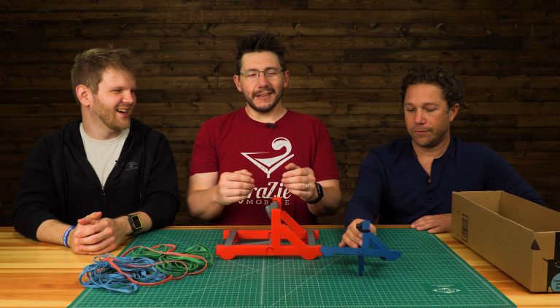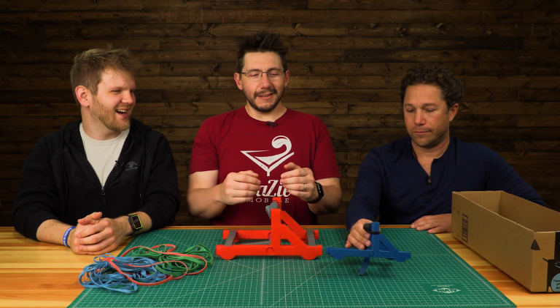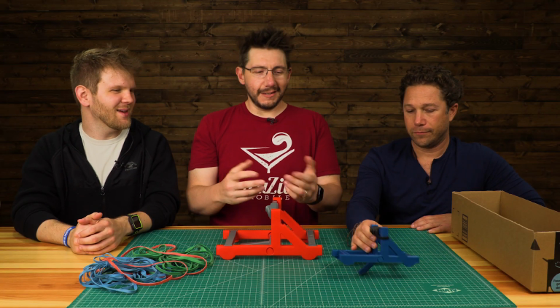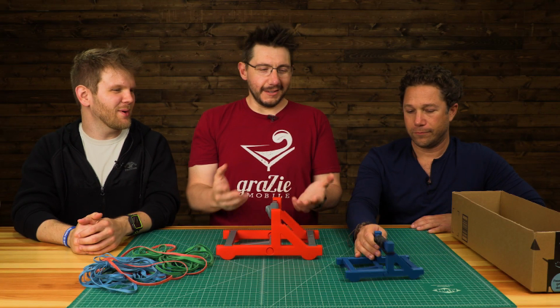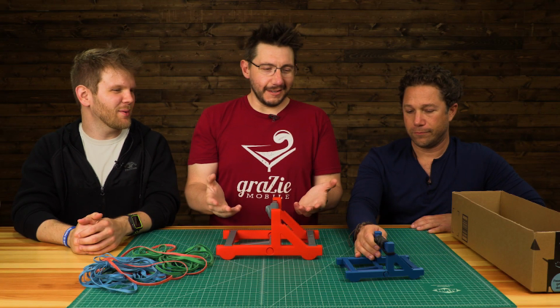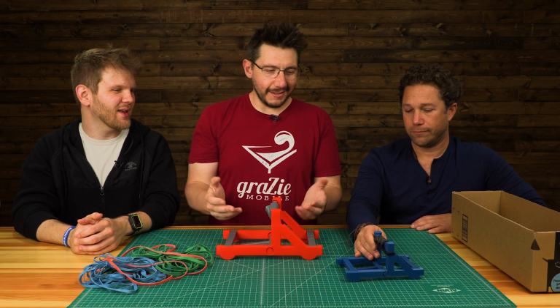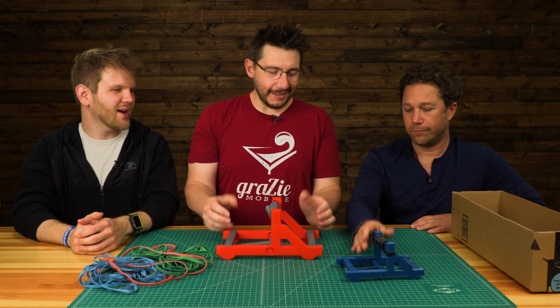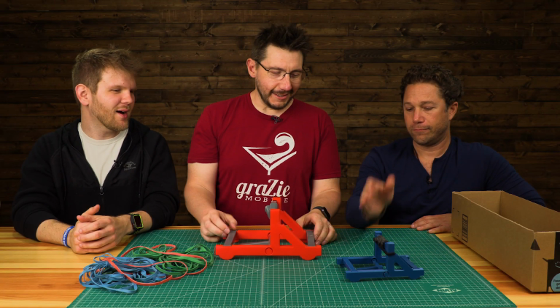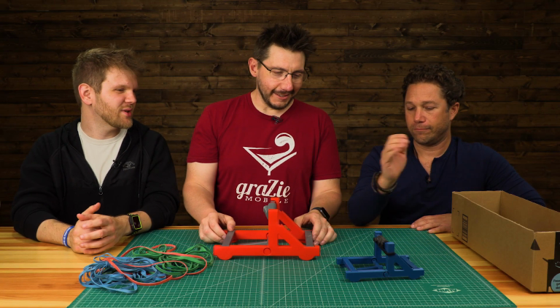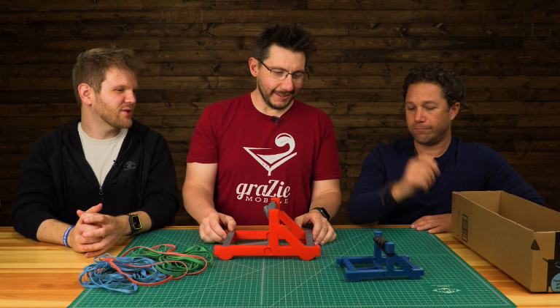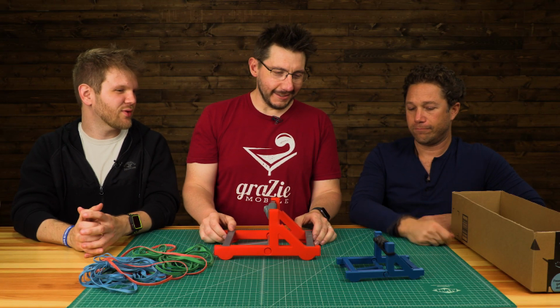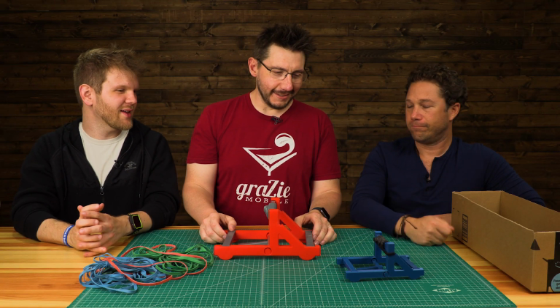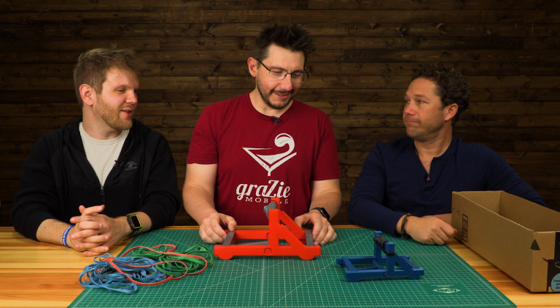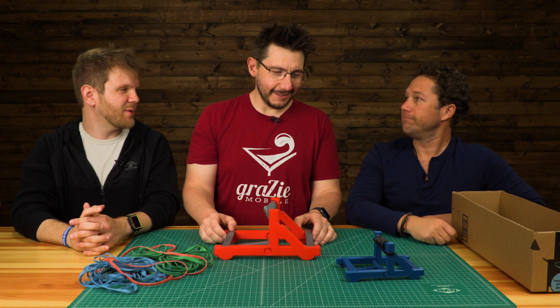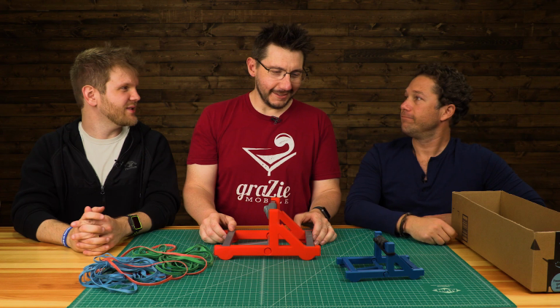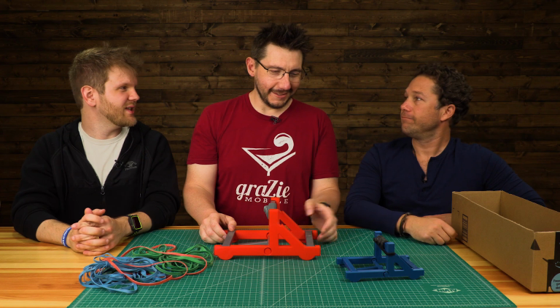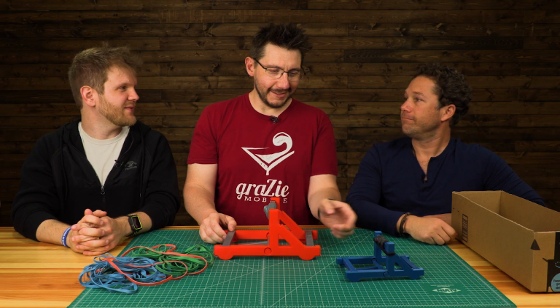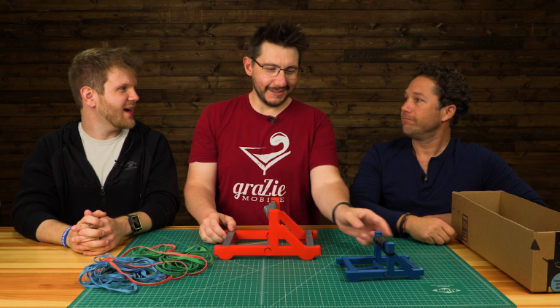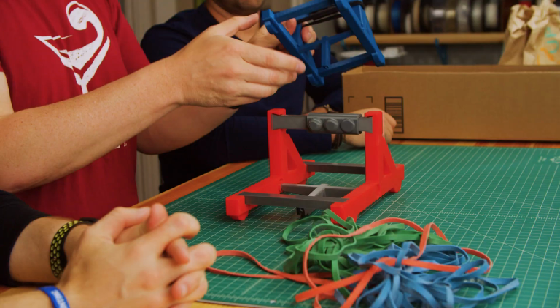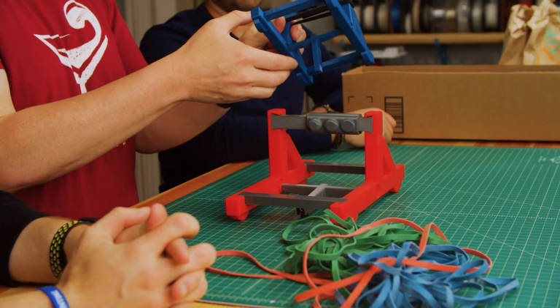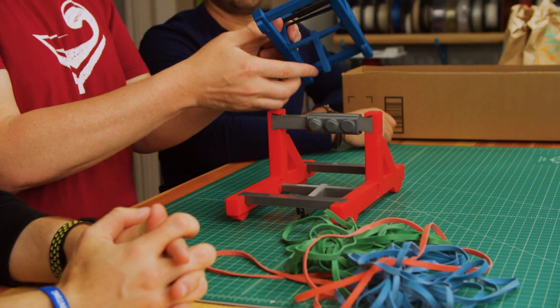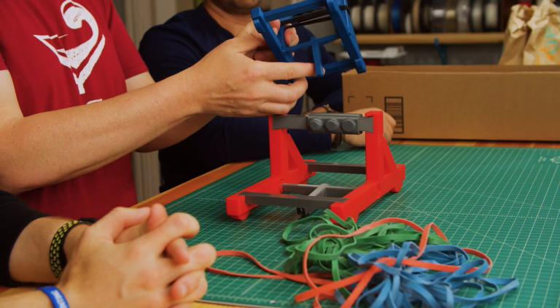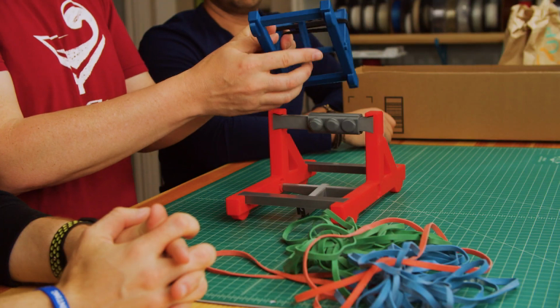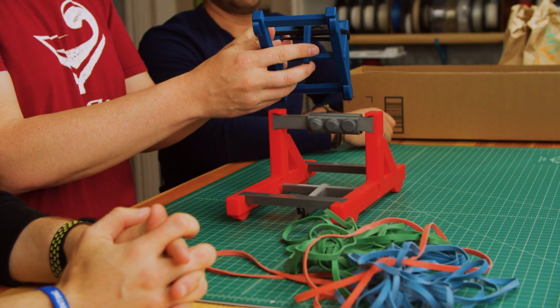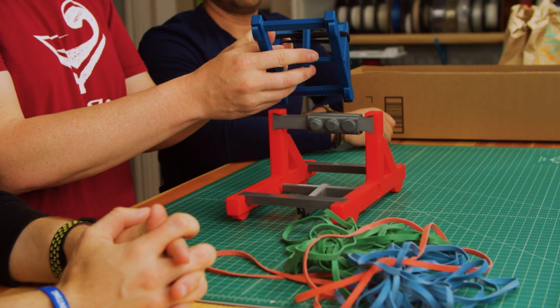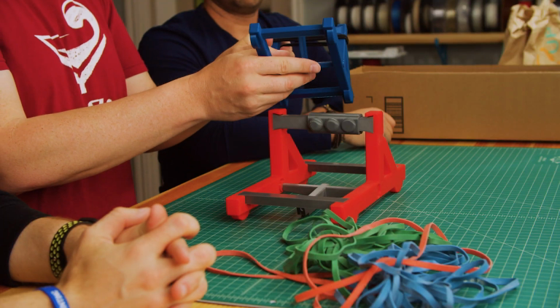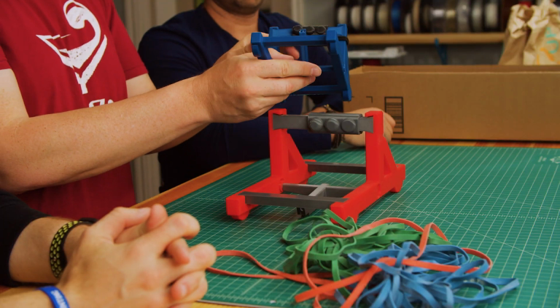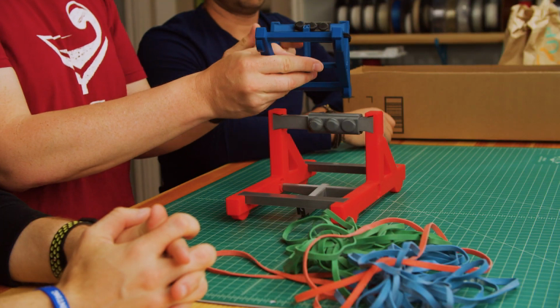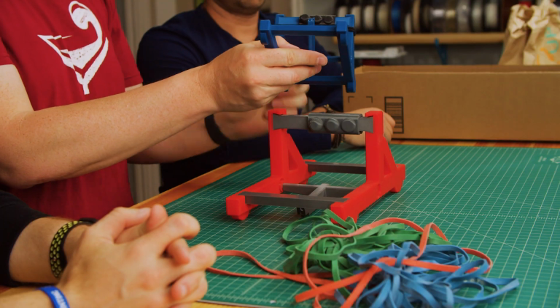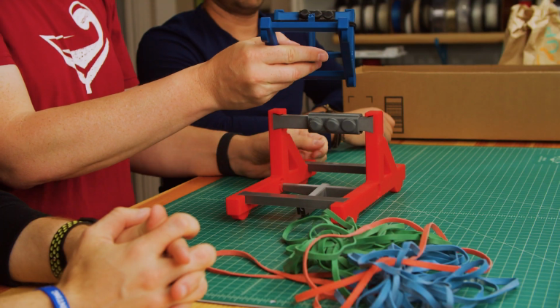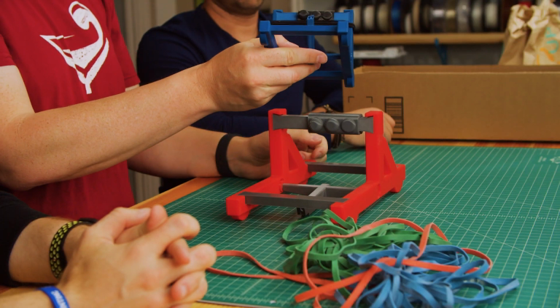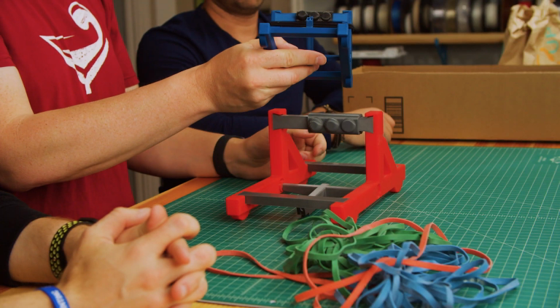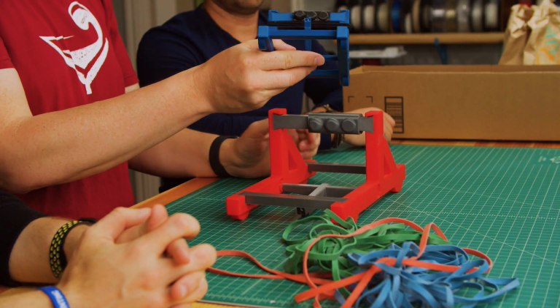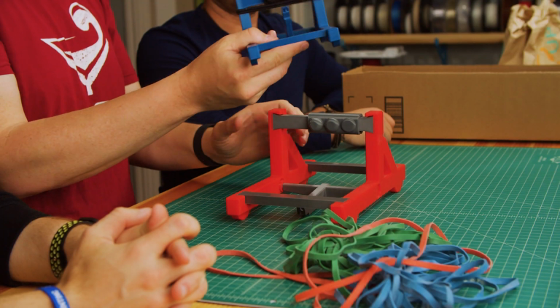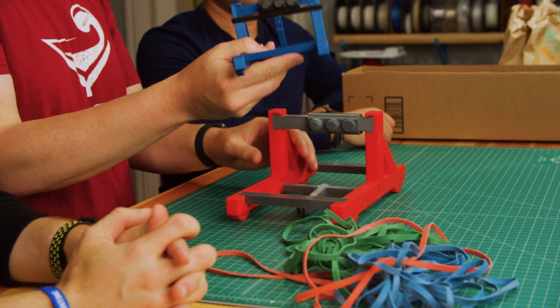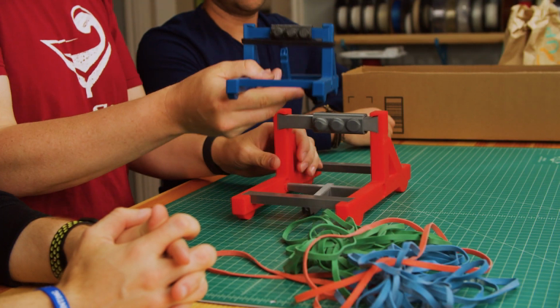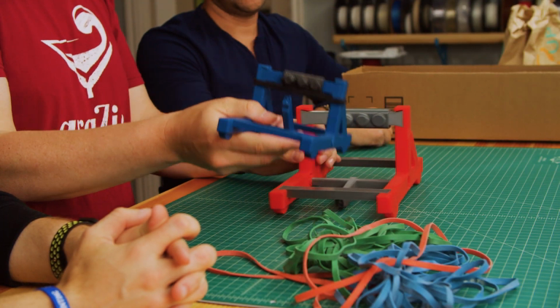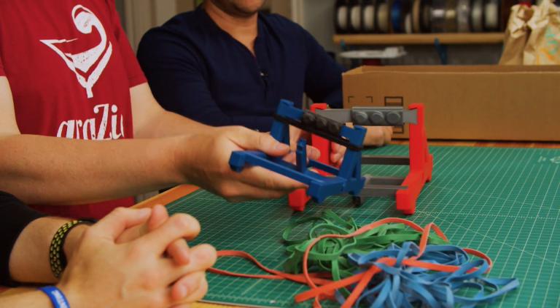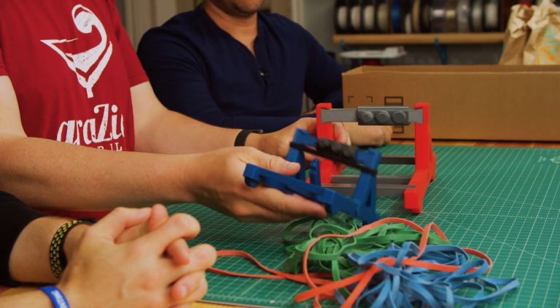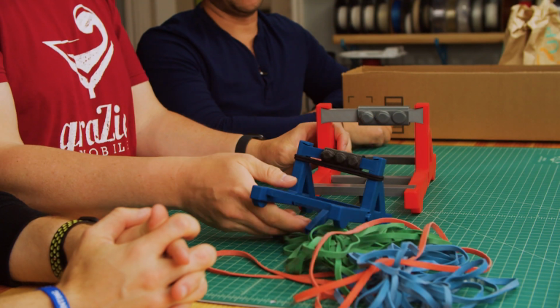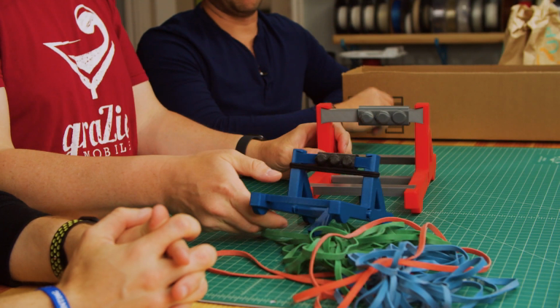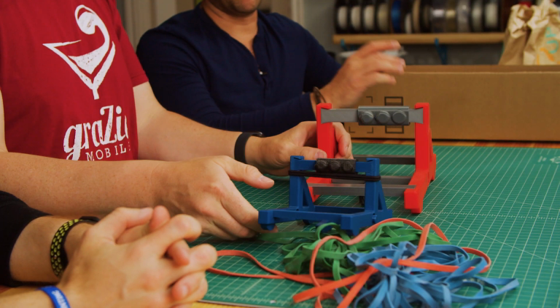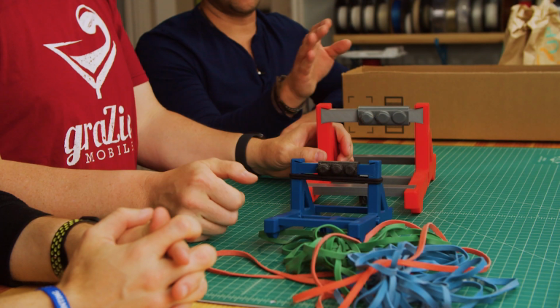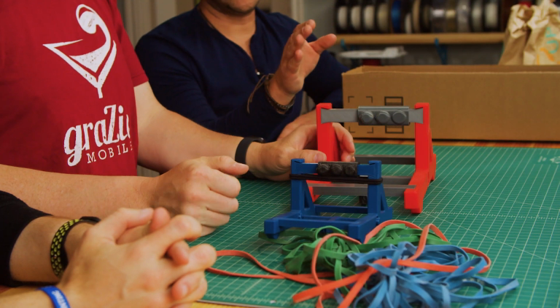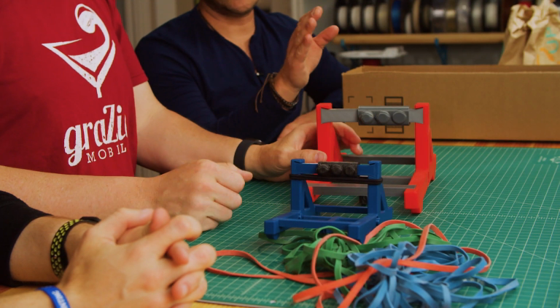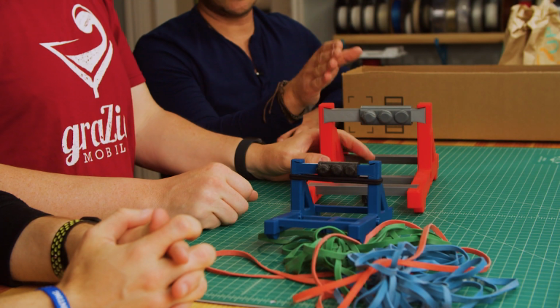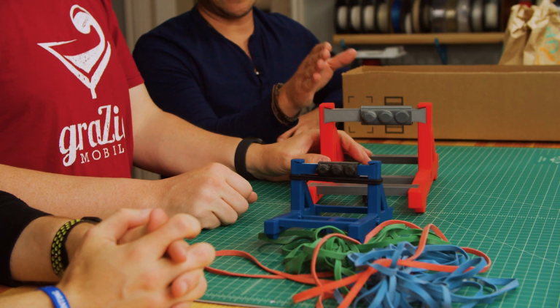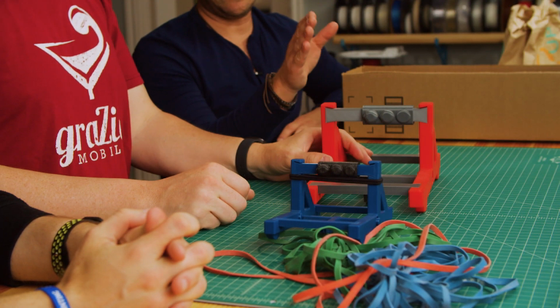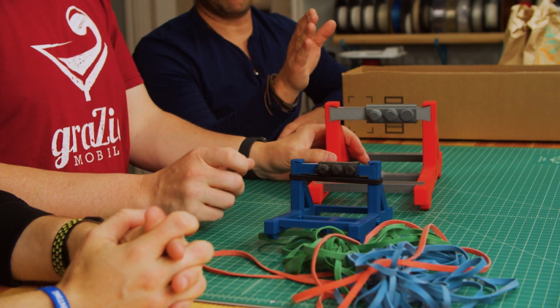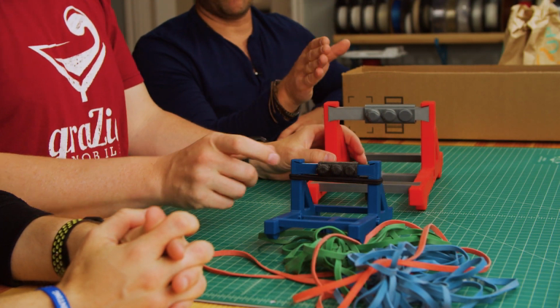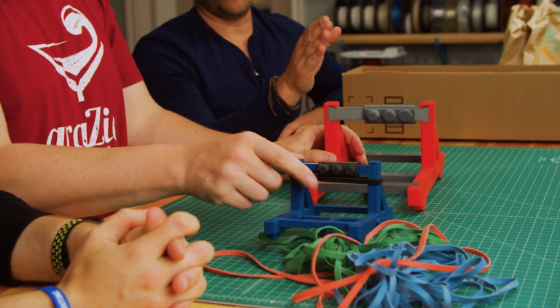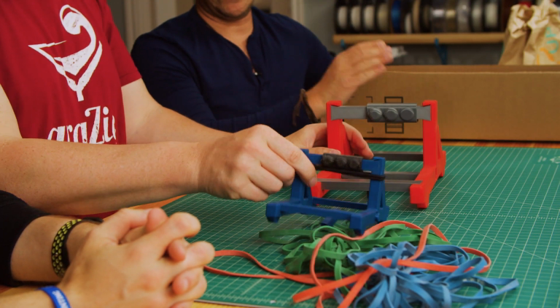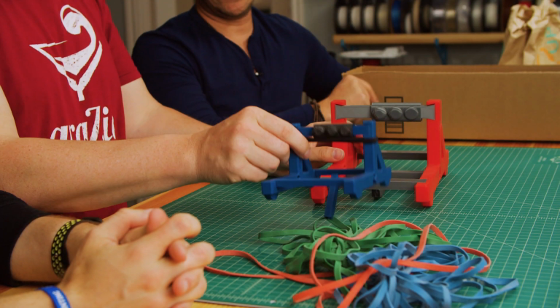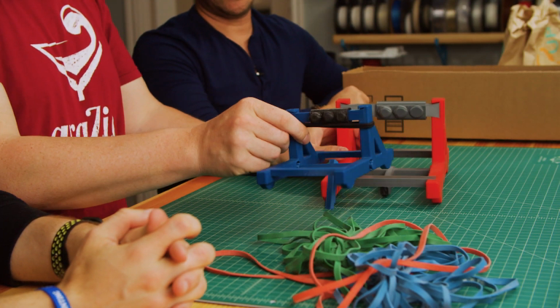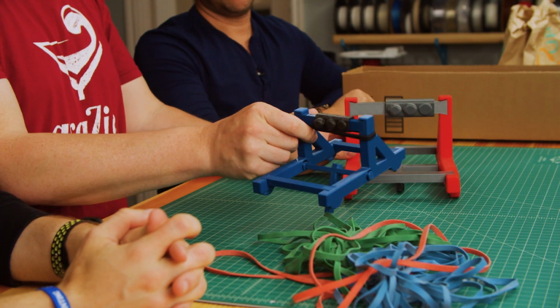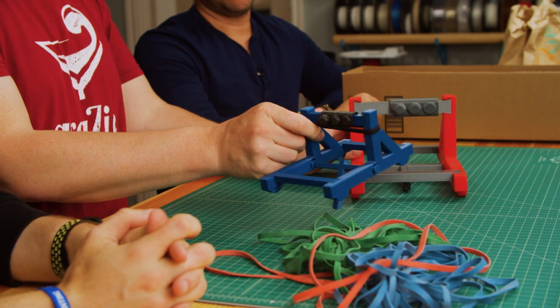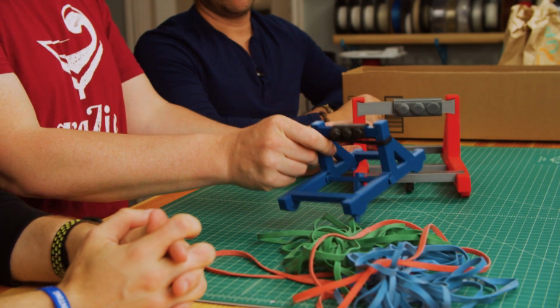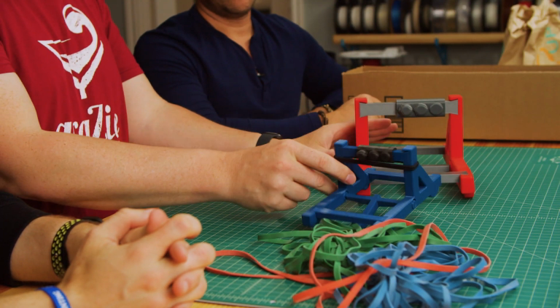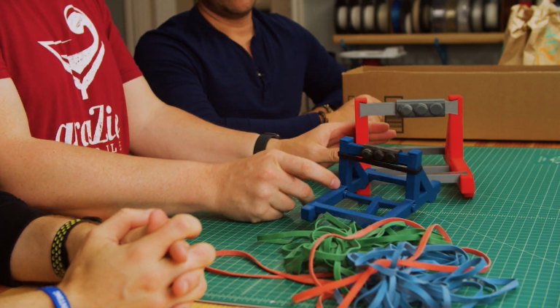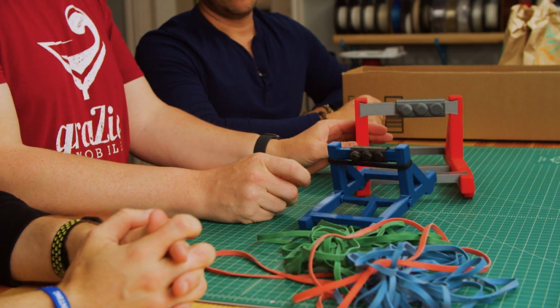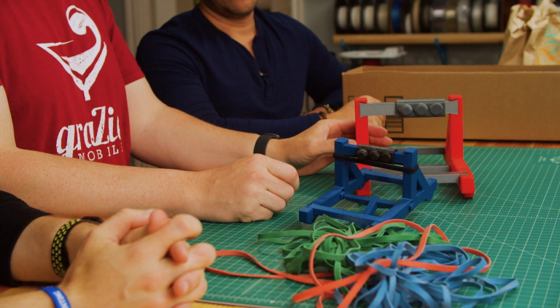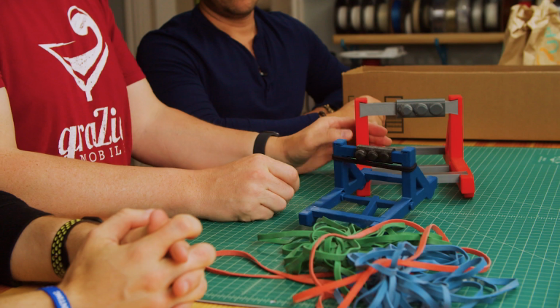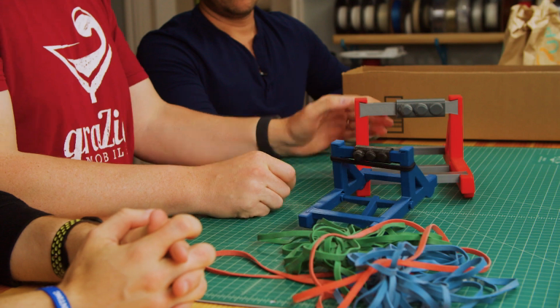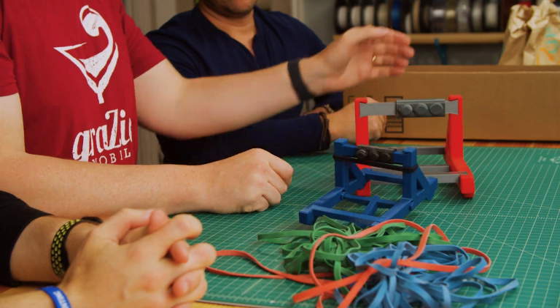We were like, oh, we should try the other one and see if that holds up better. So that broke too. Yeah, they broke at the same point.